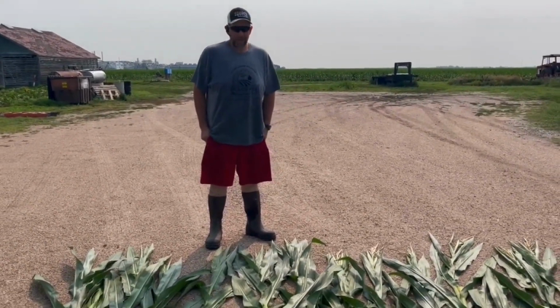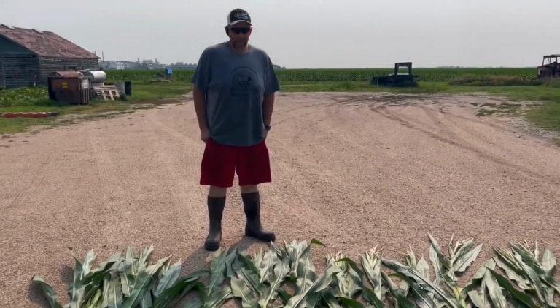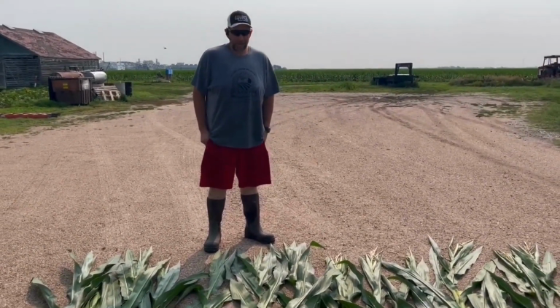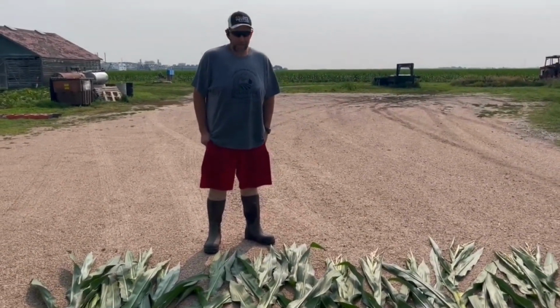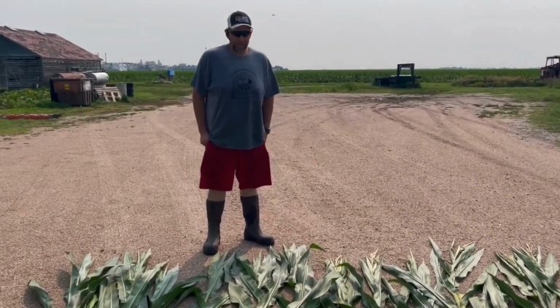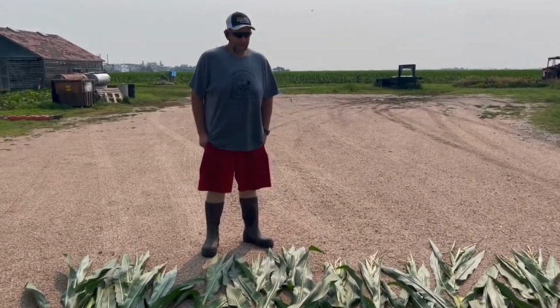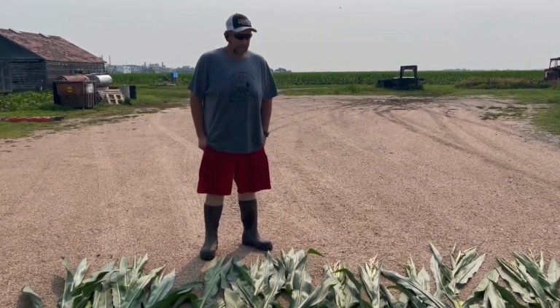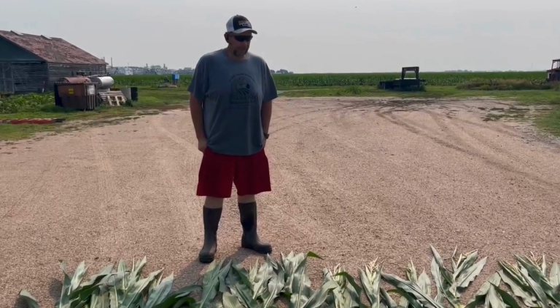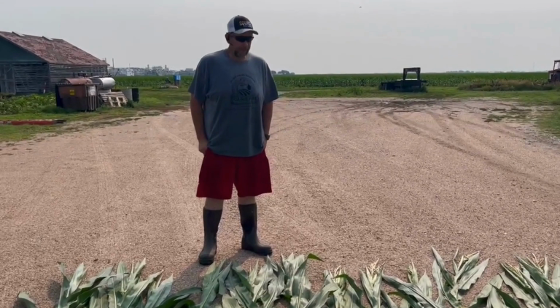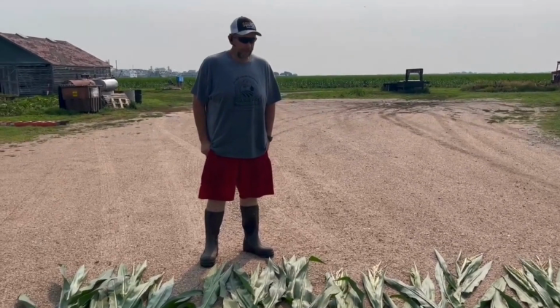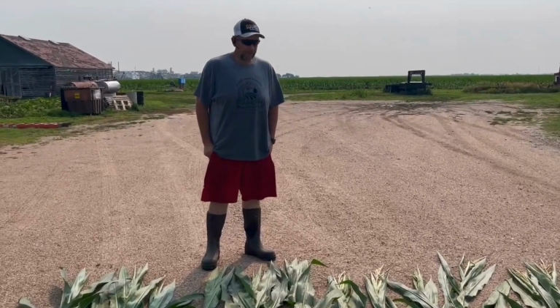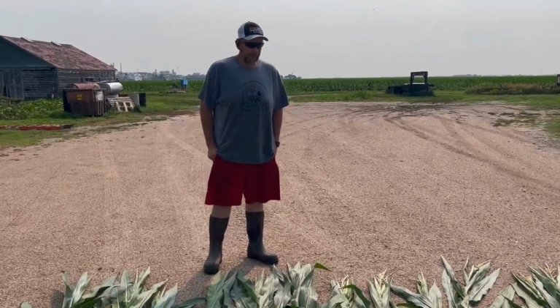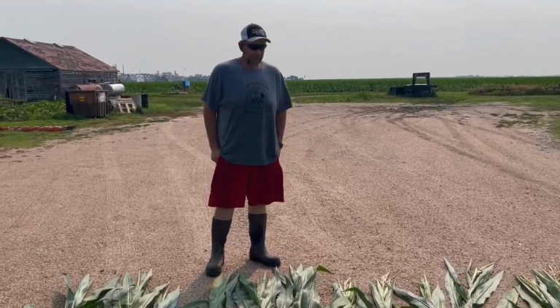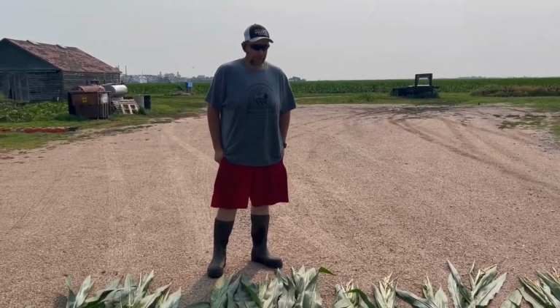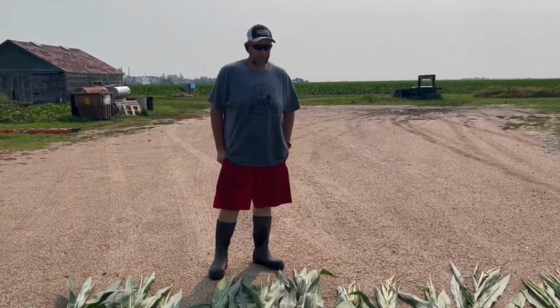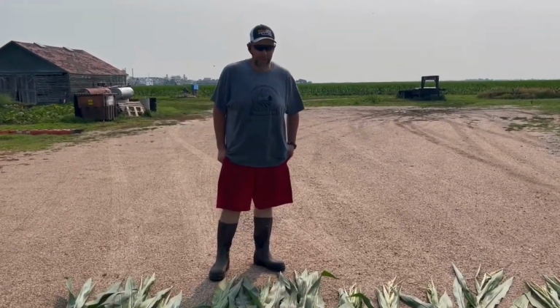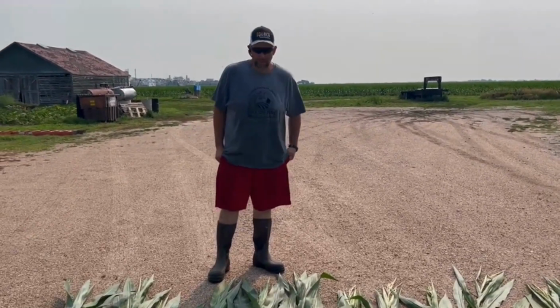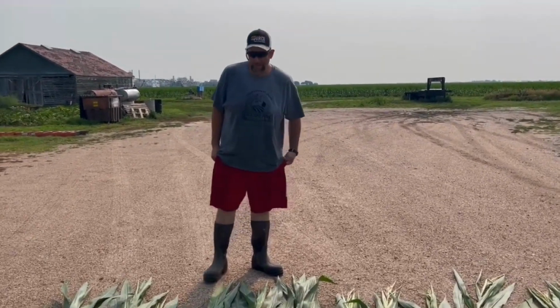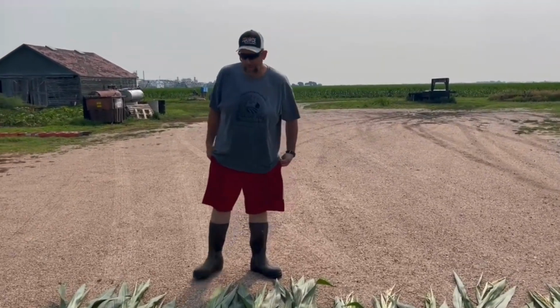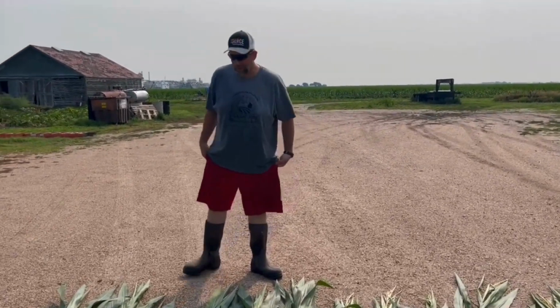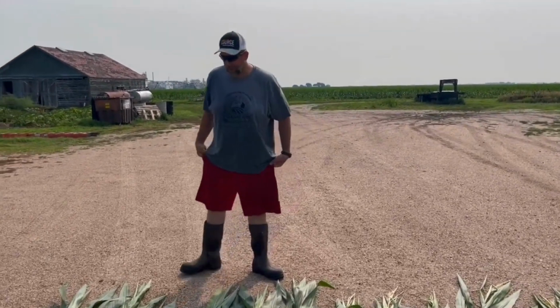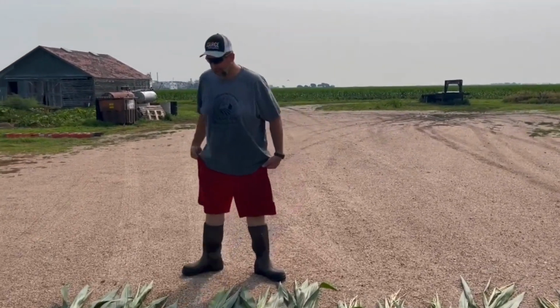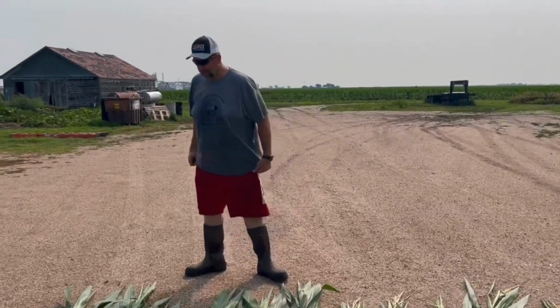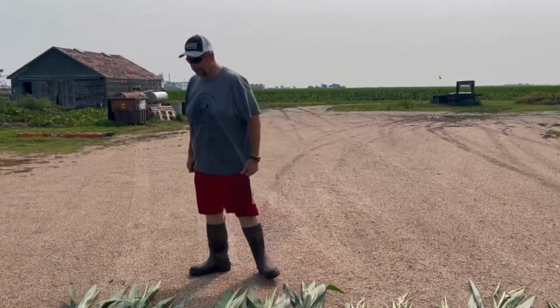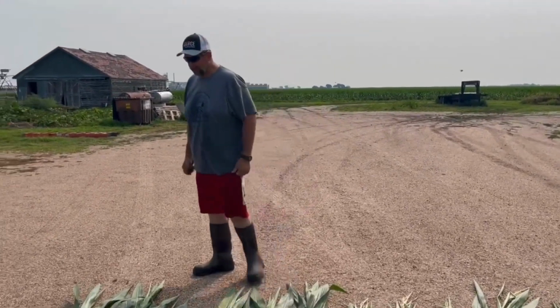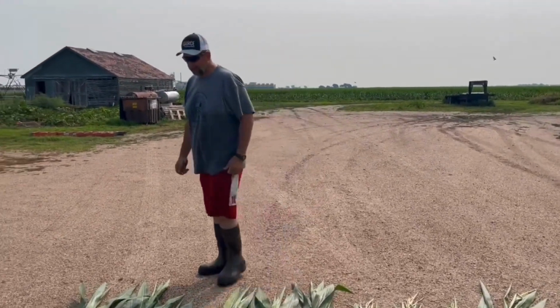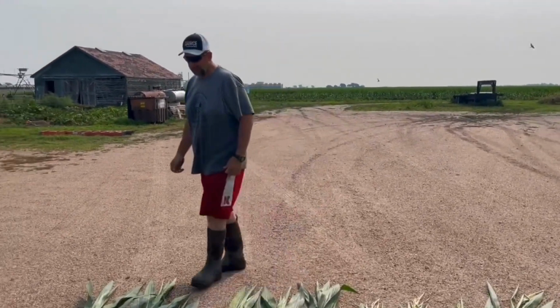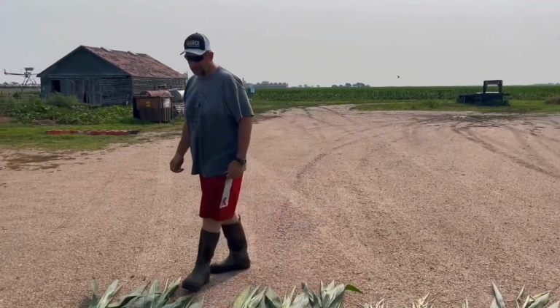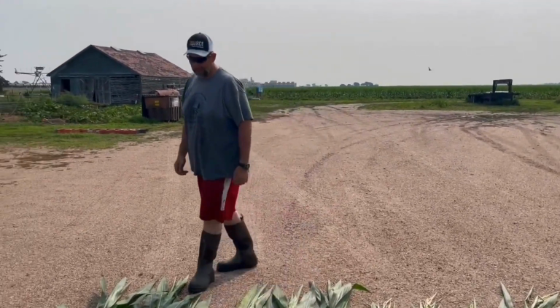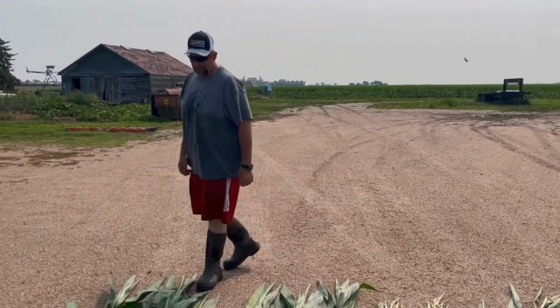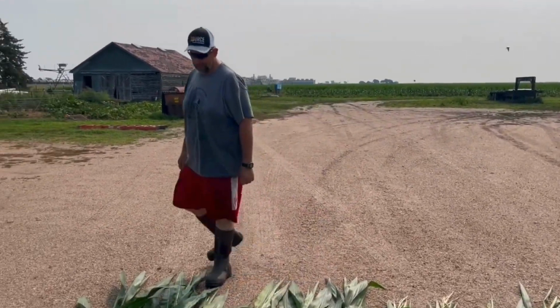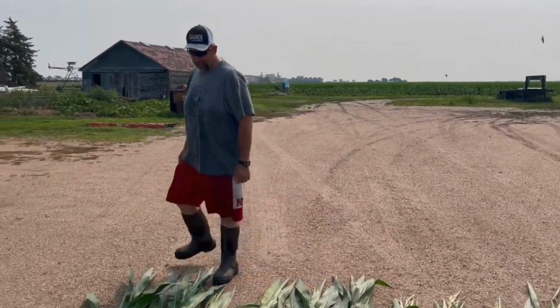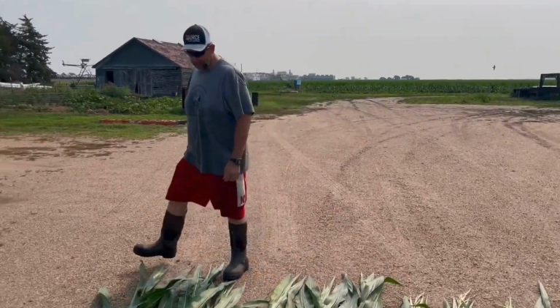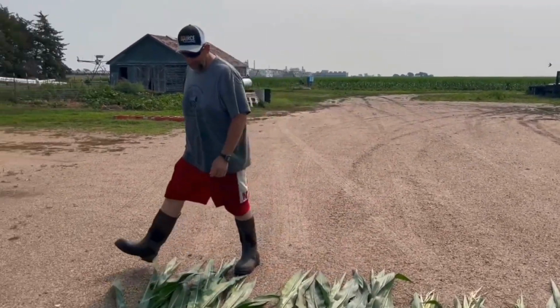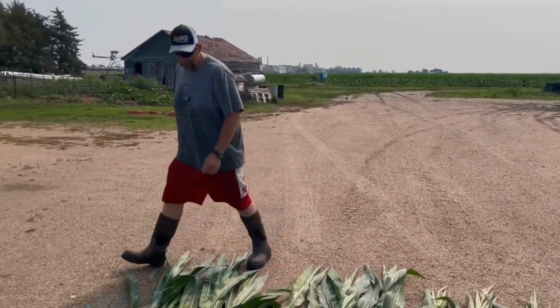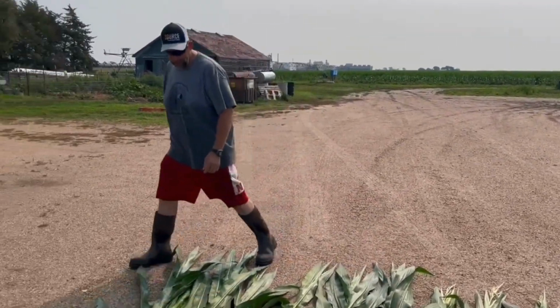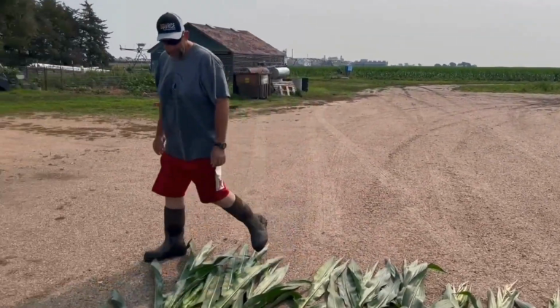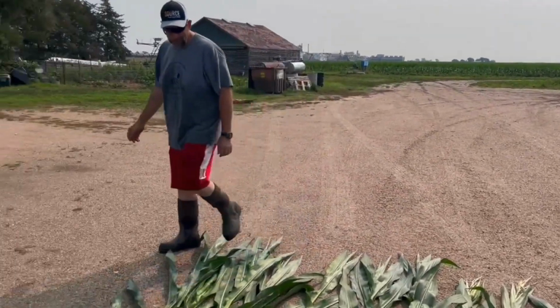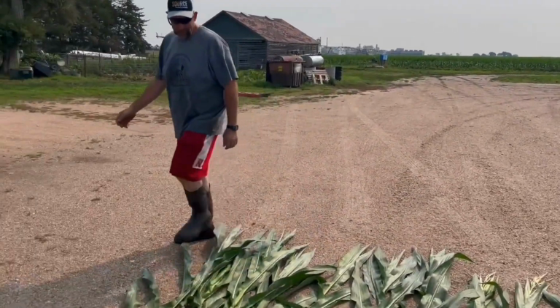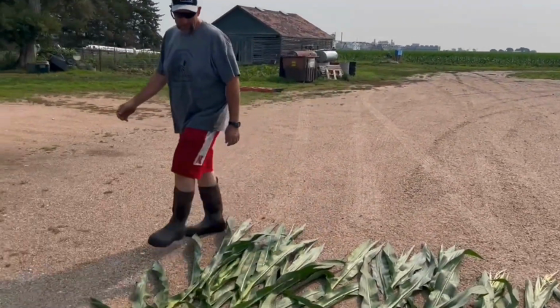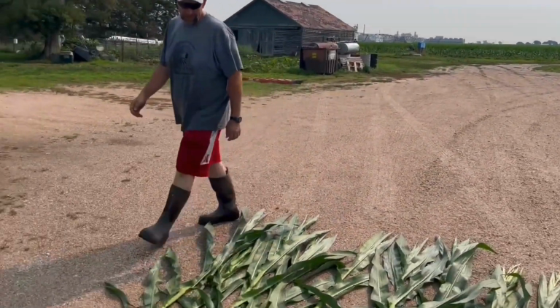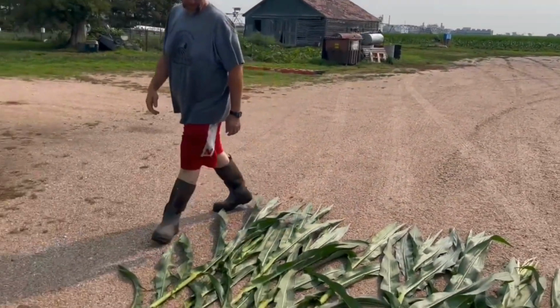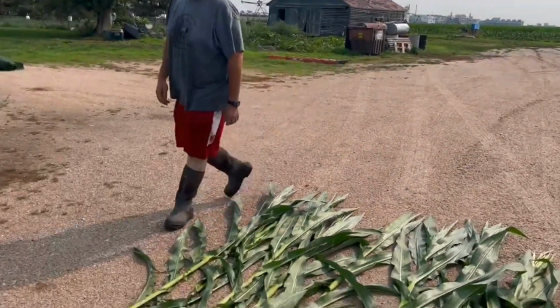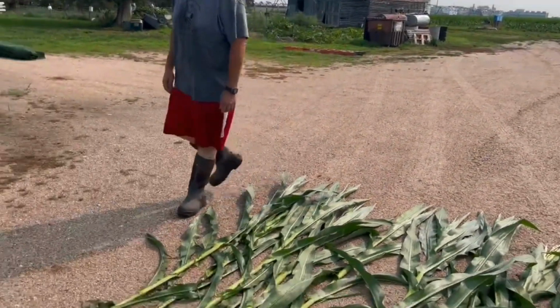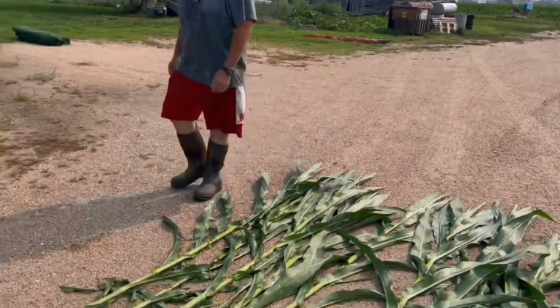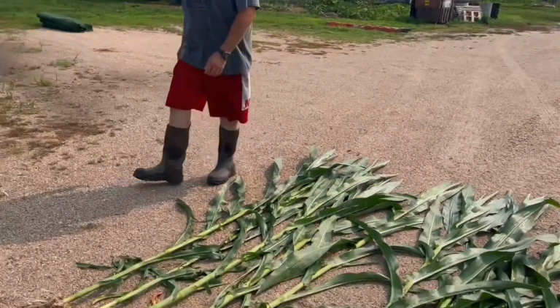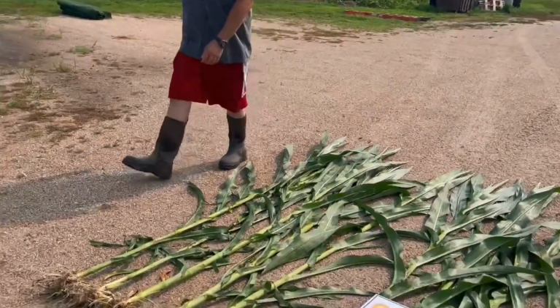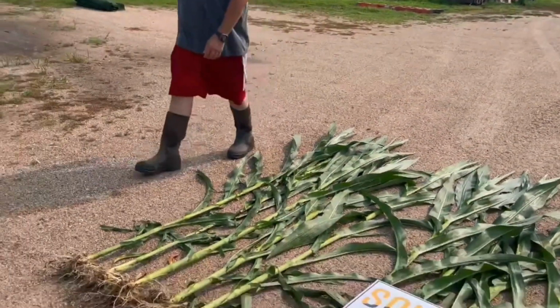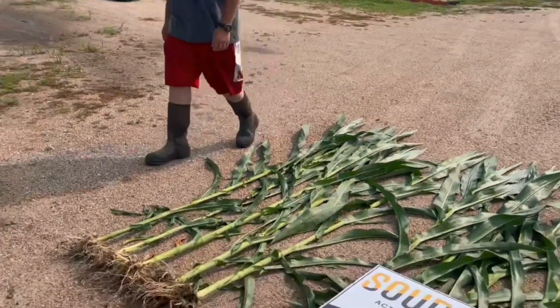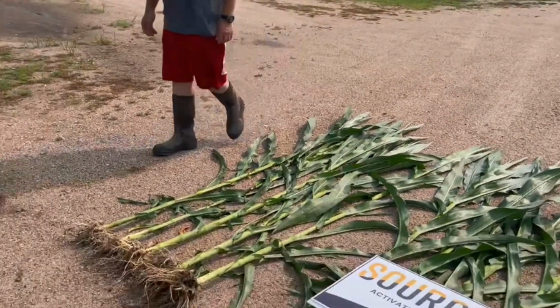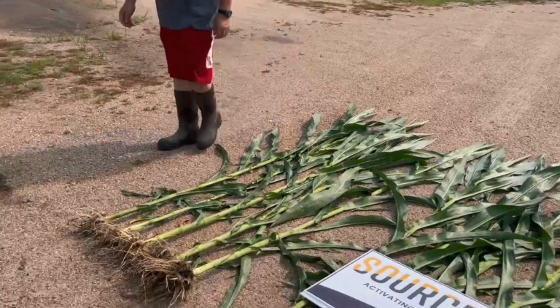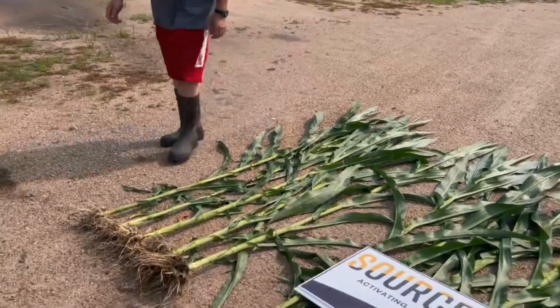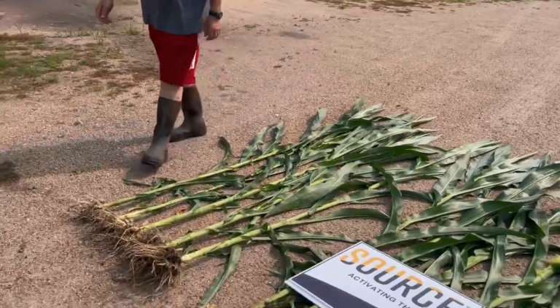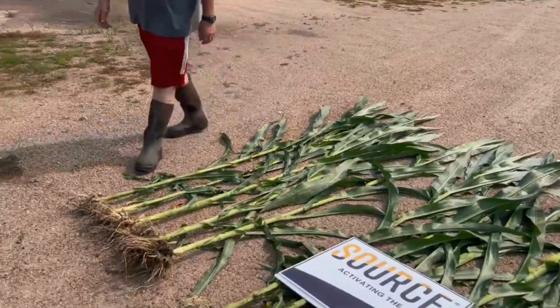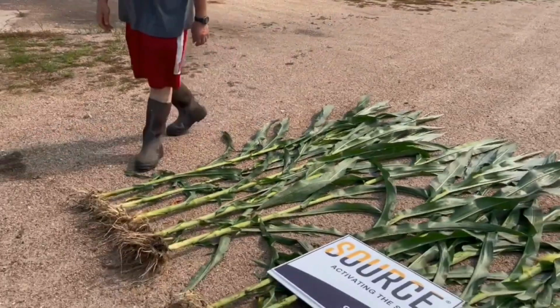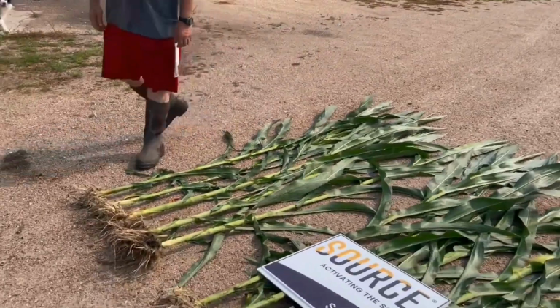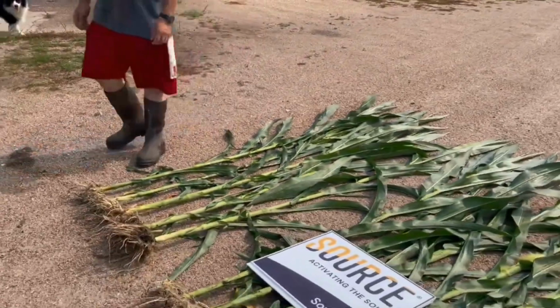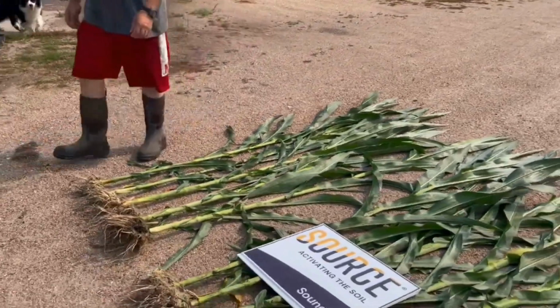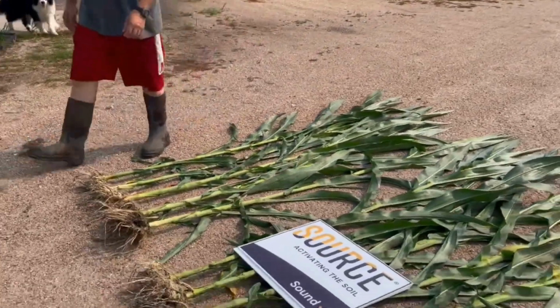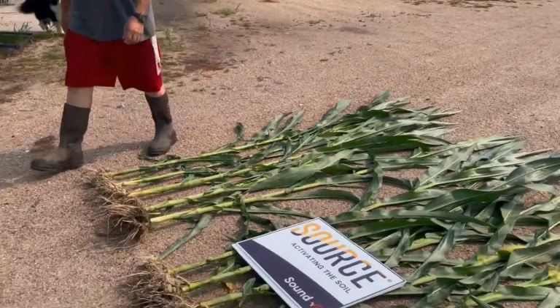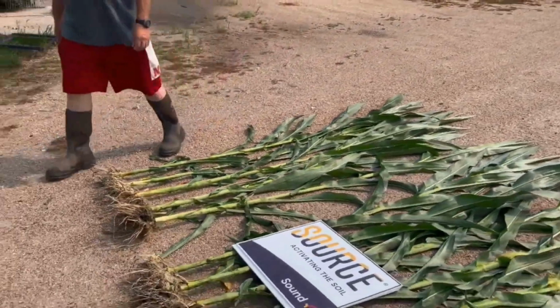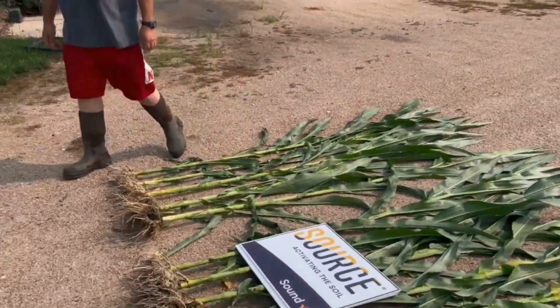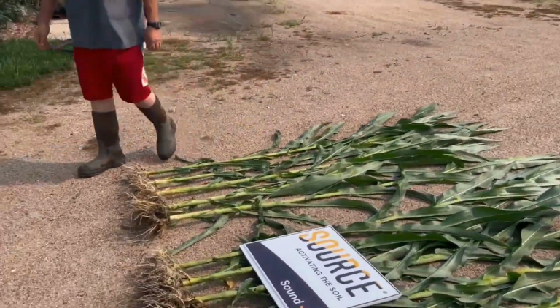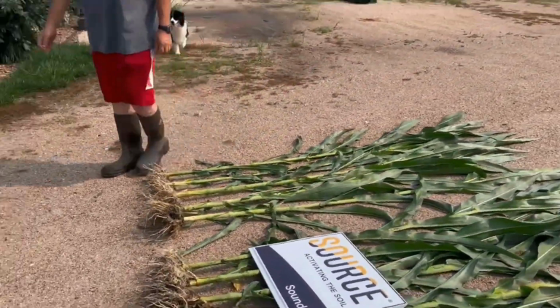As of right now, we're seeing some different results — some visual, easy-to-see results. Pretty excited to see what this will put for bushels in the bin come harvest.